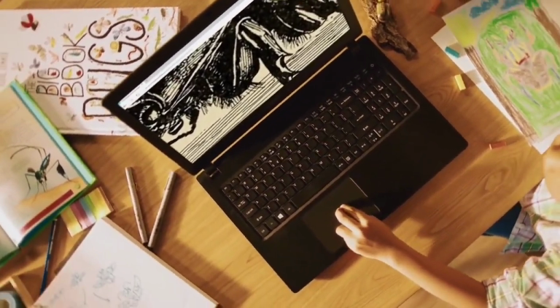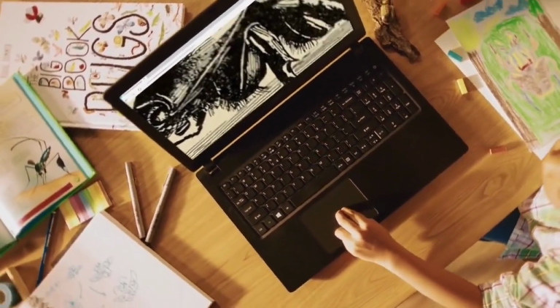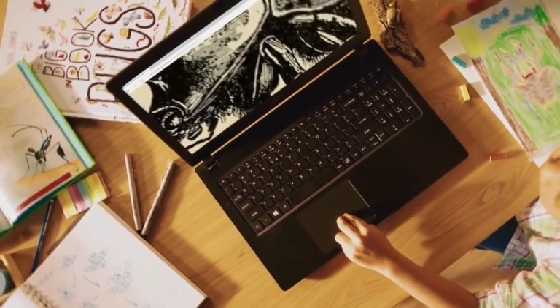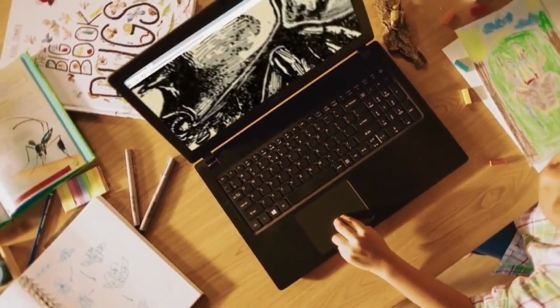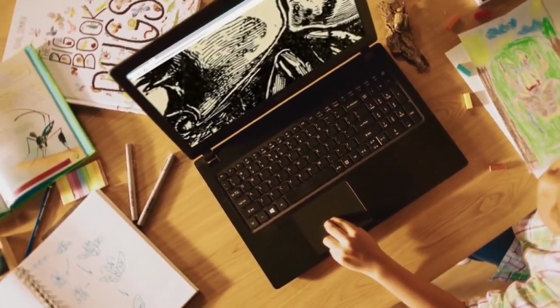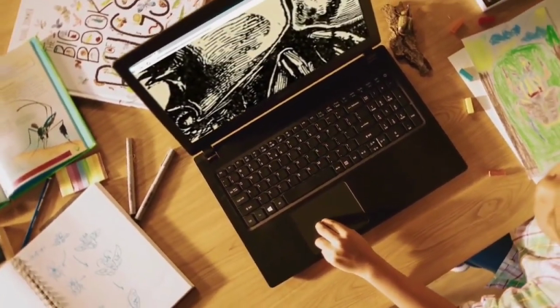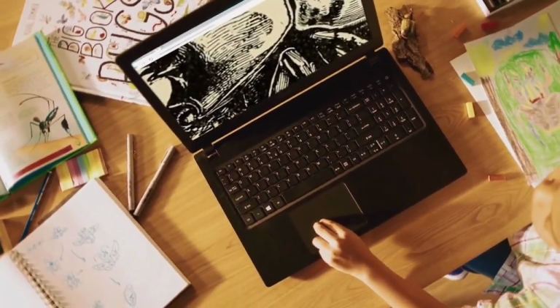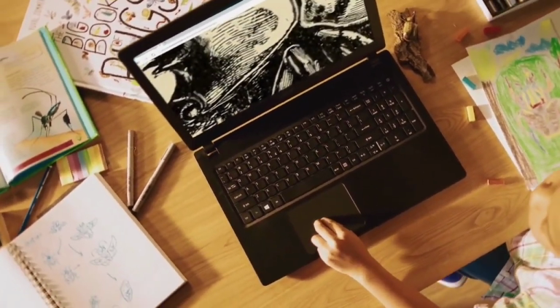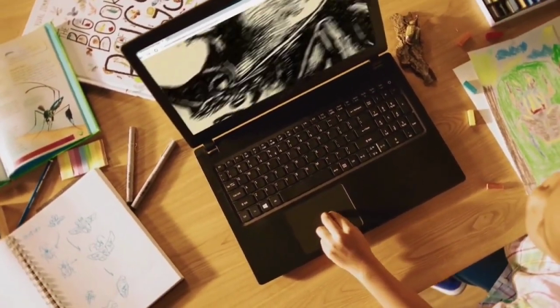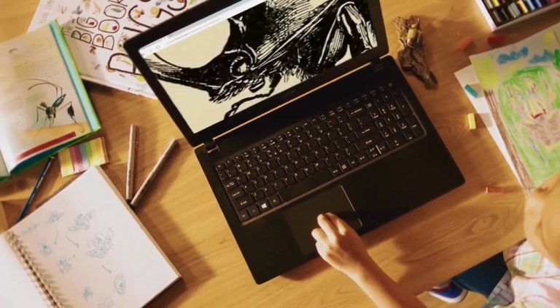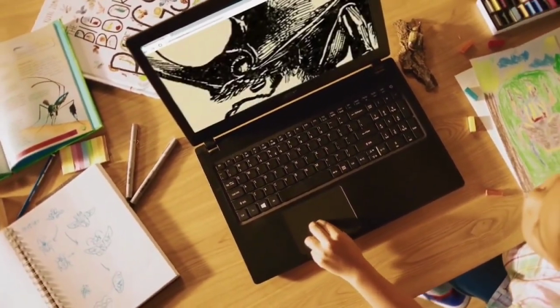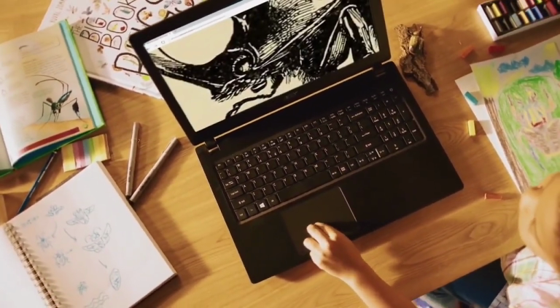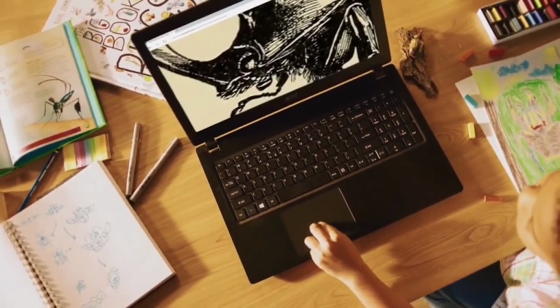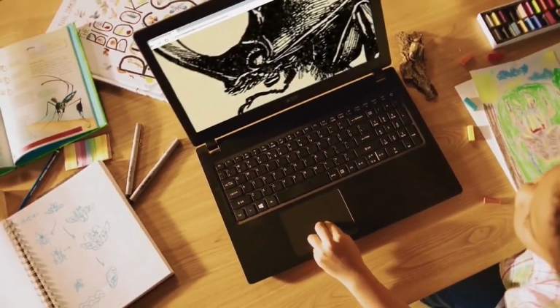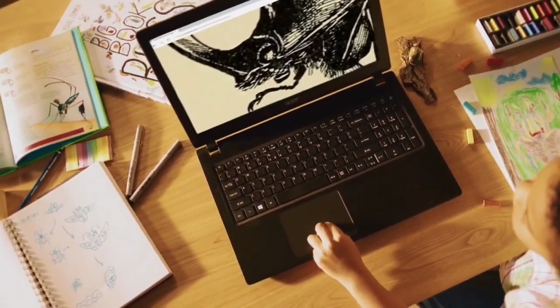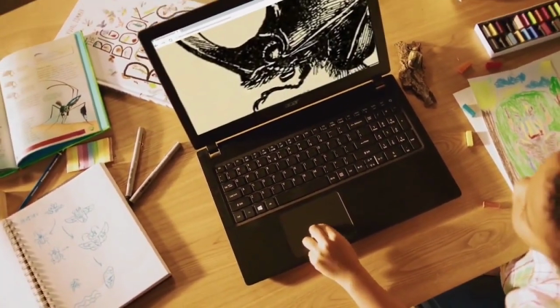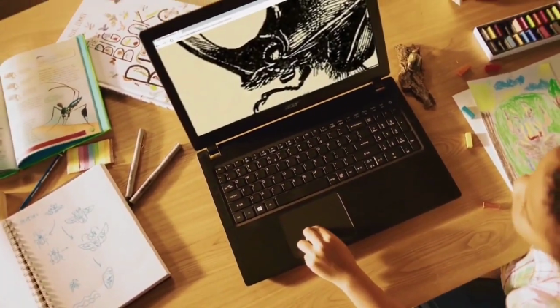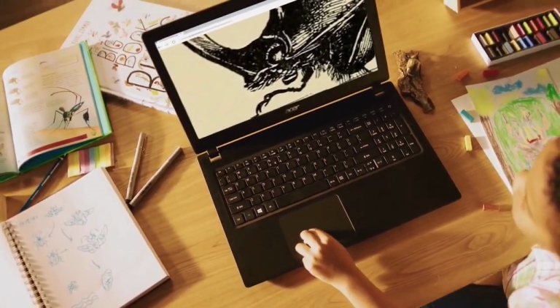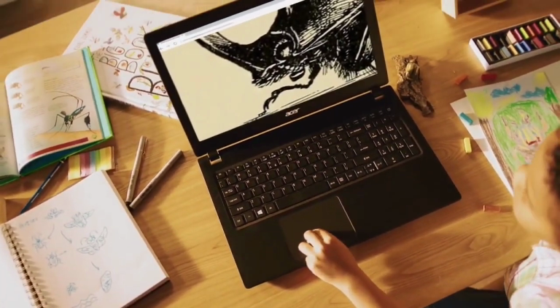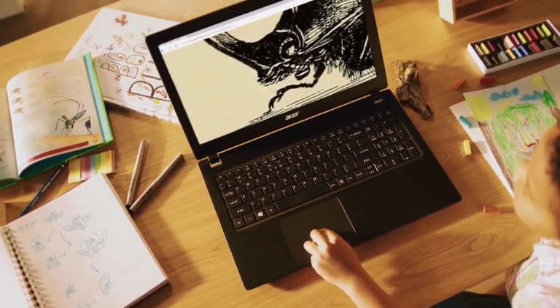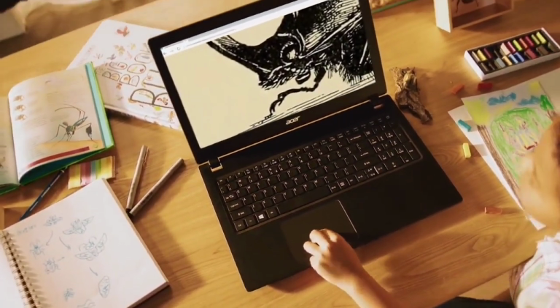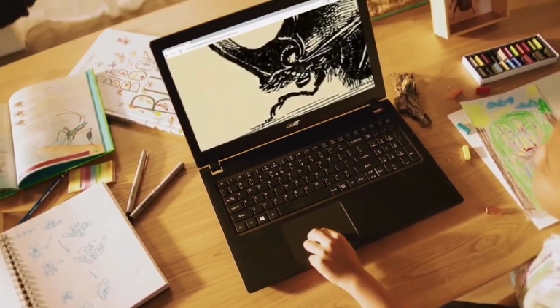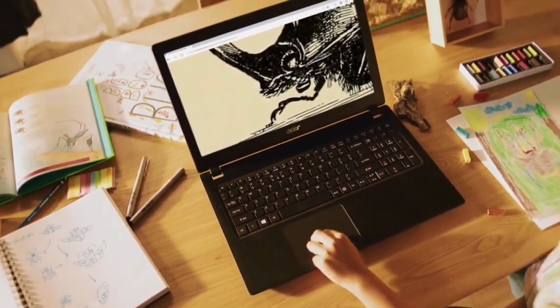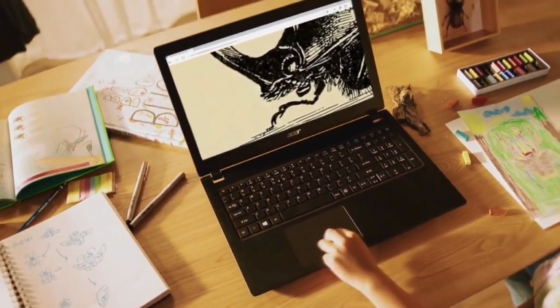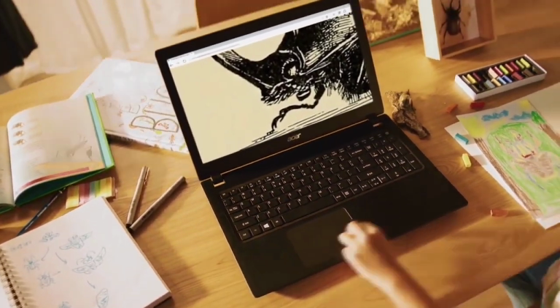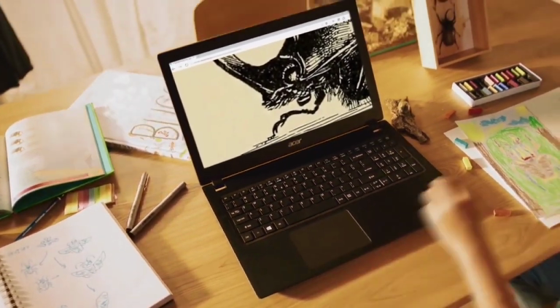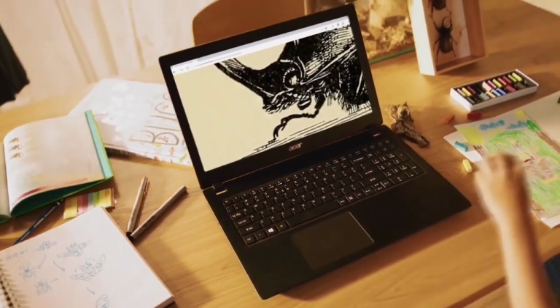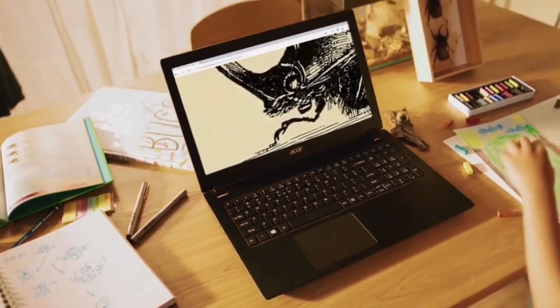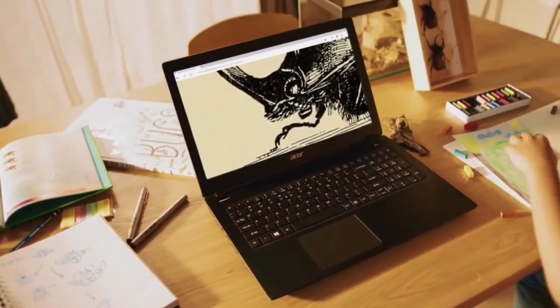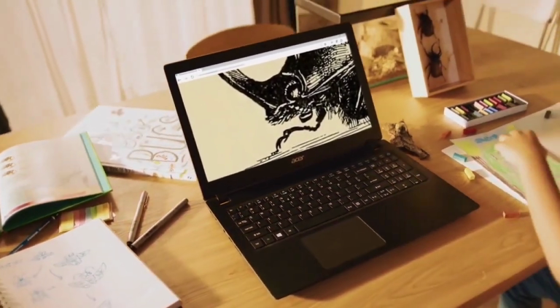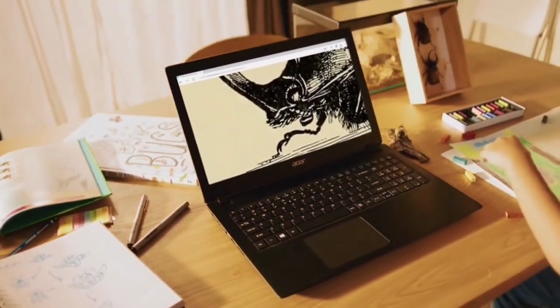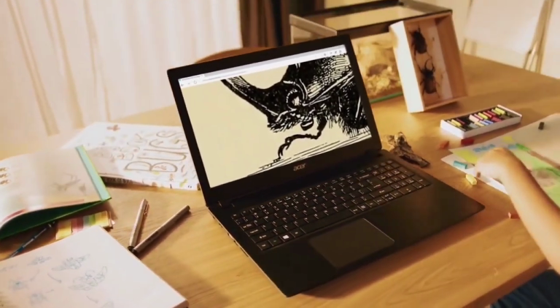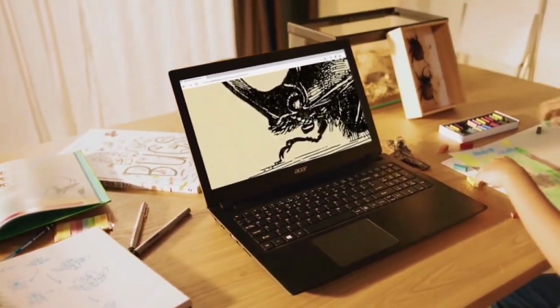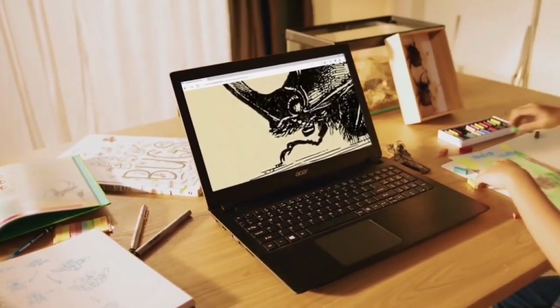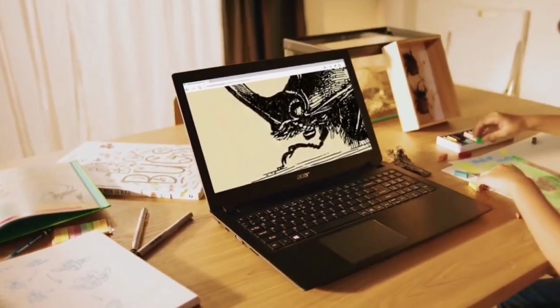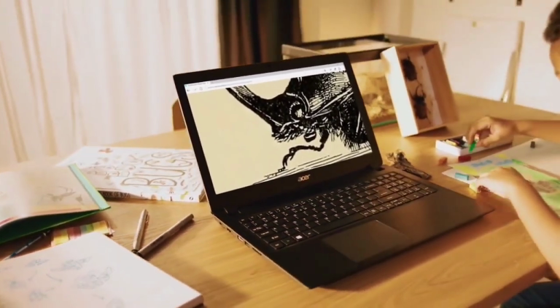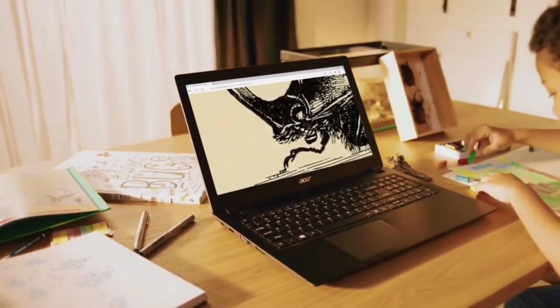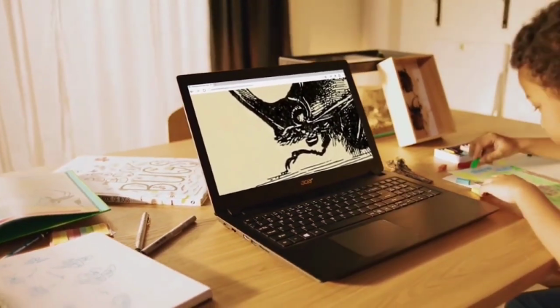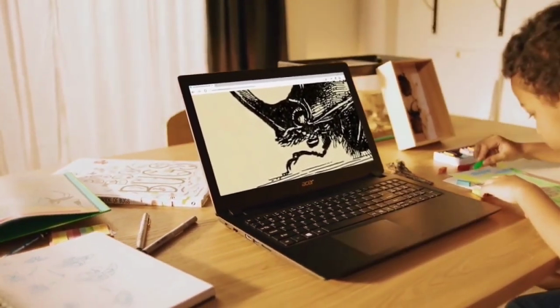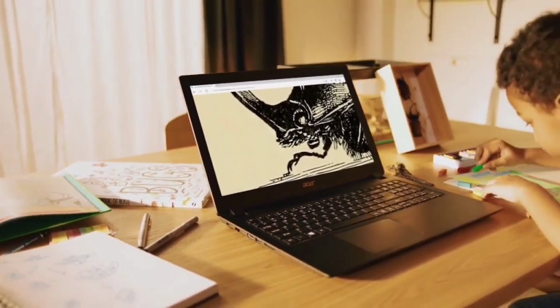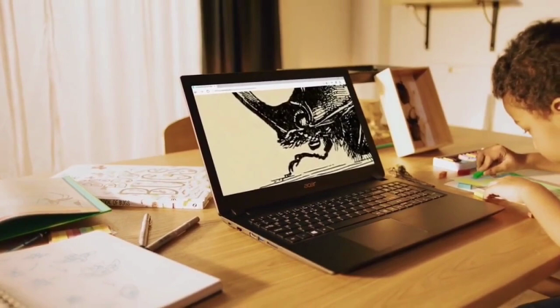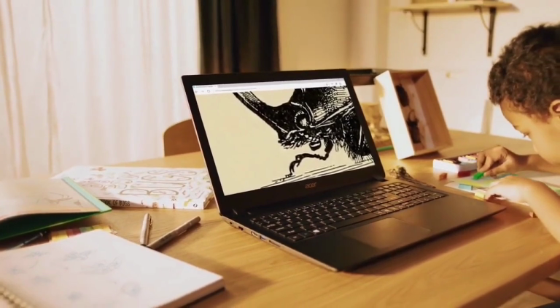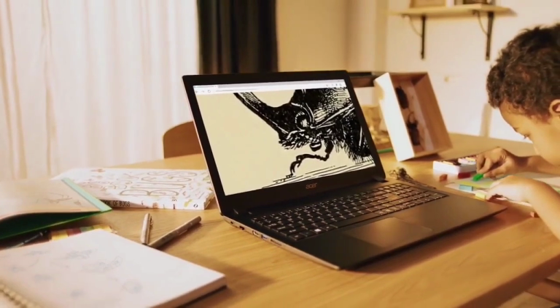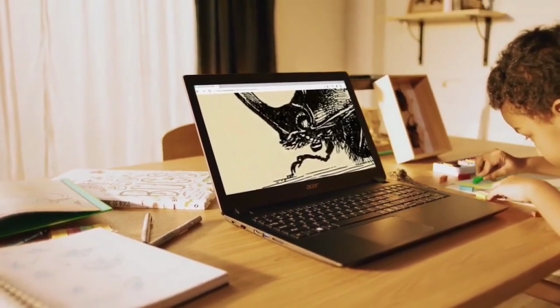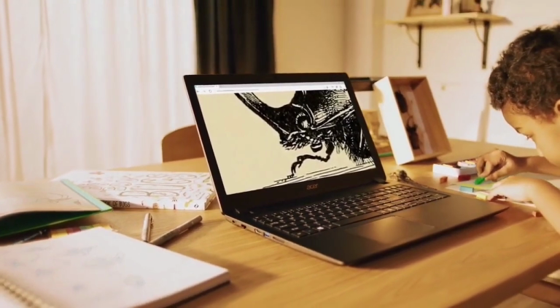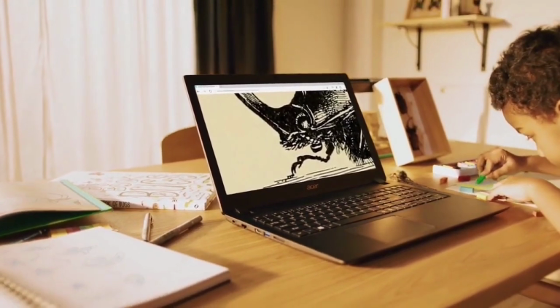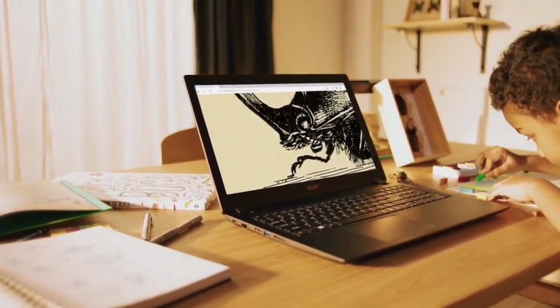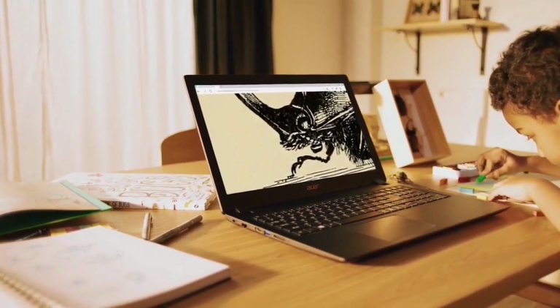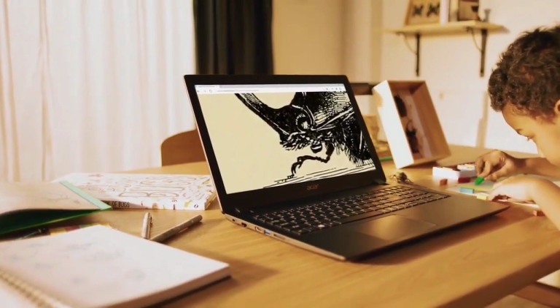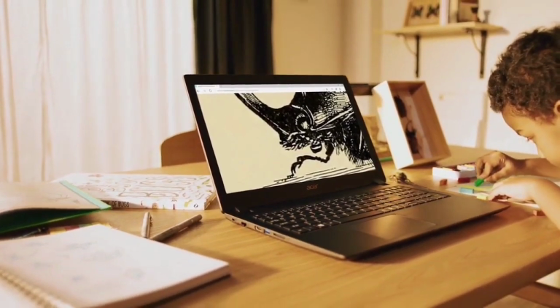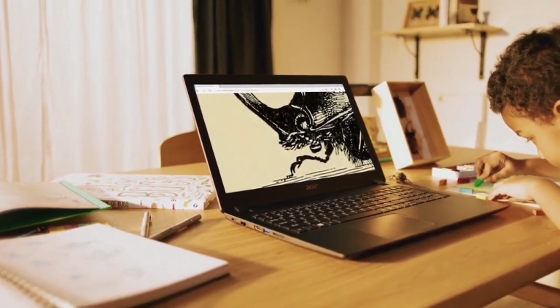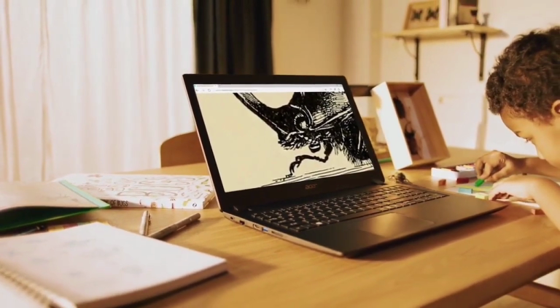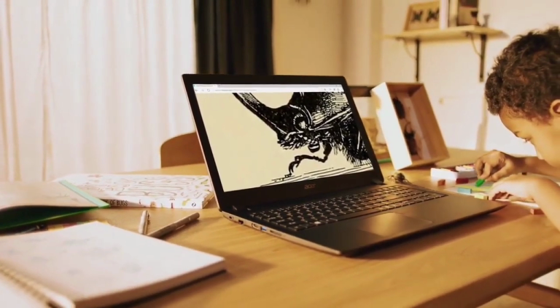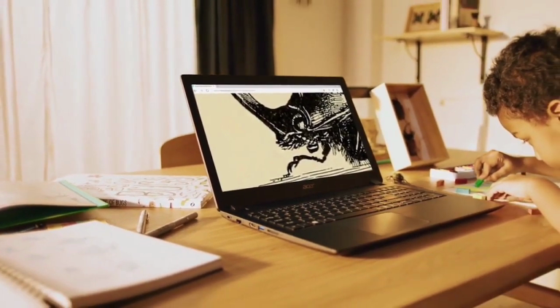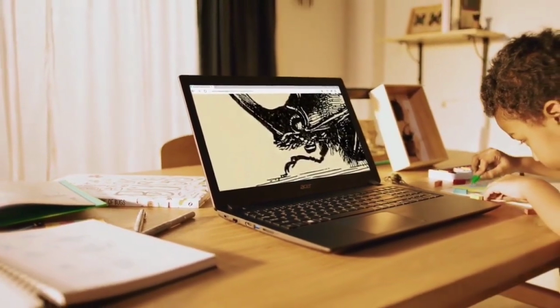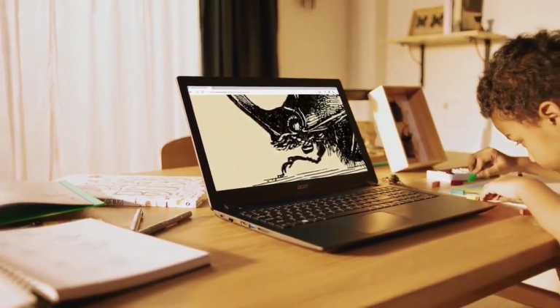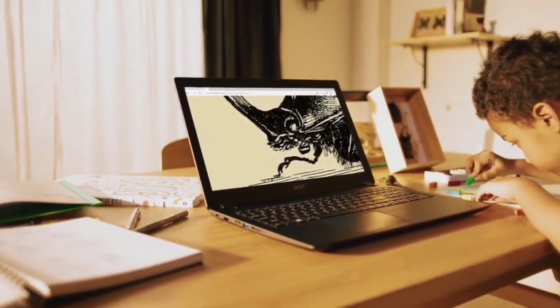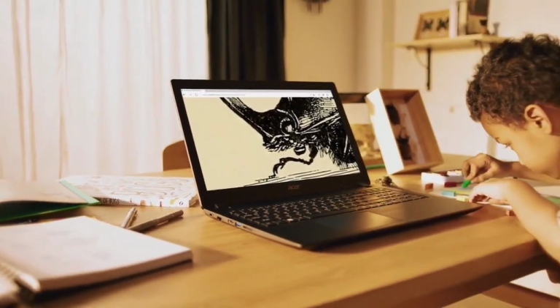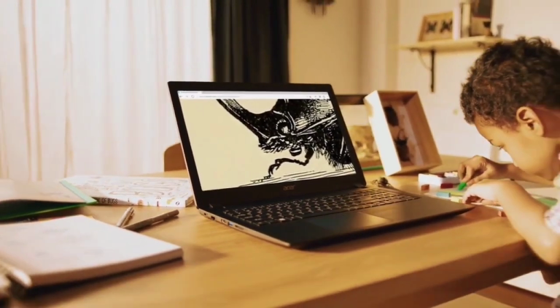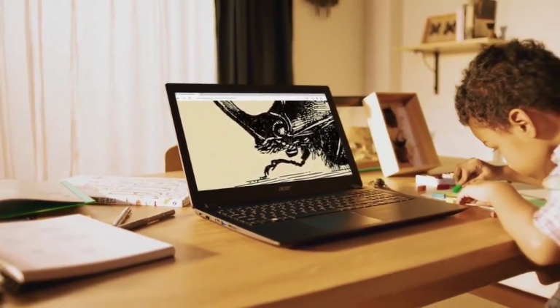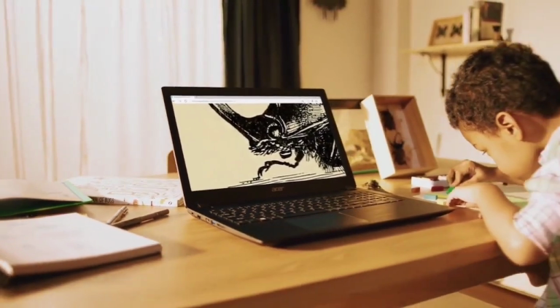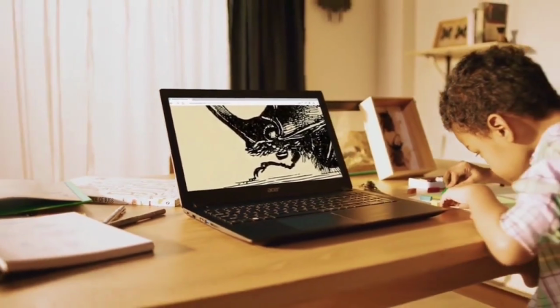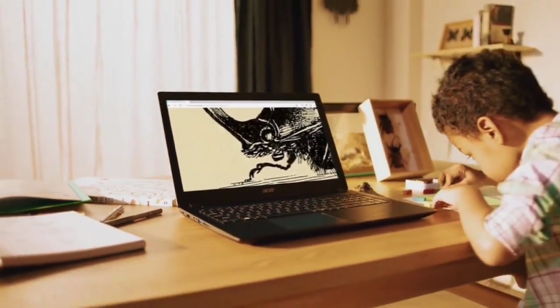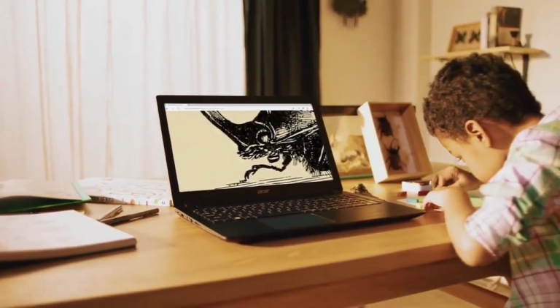The integrated Intel Iris Xe graphics allows you to design graphics for brand promotion and even enjoy entry-level games.